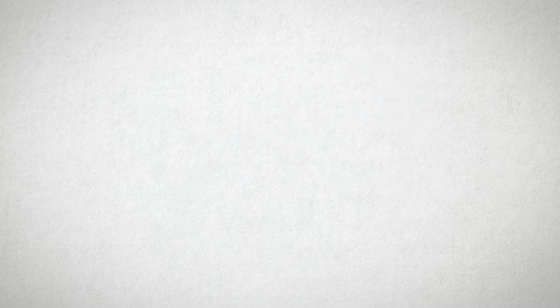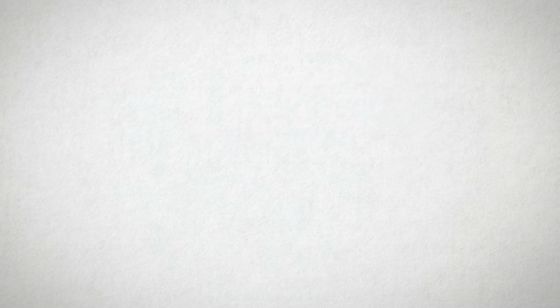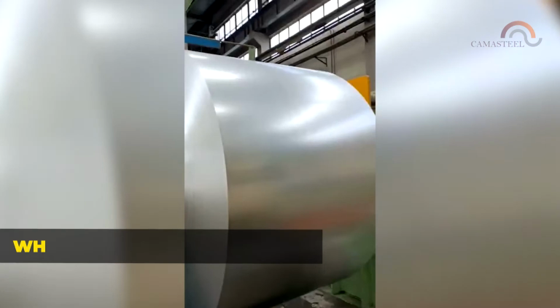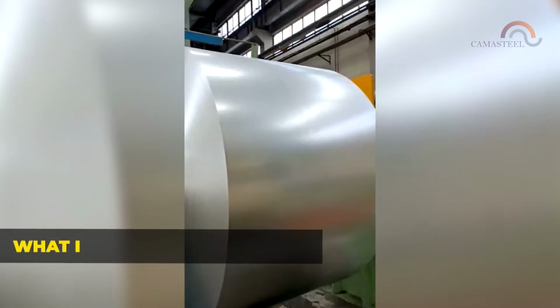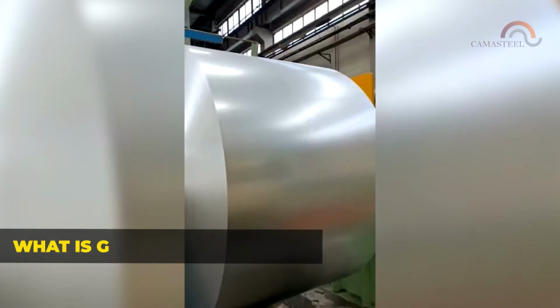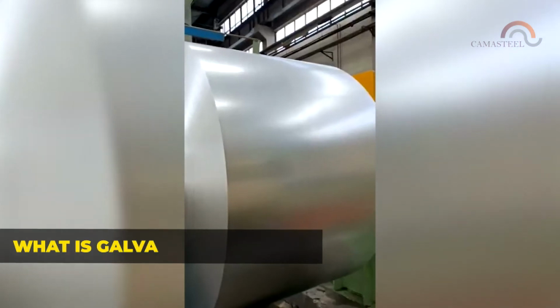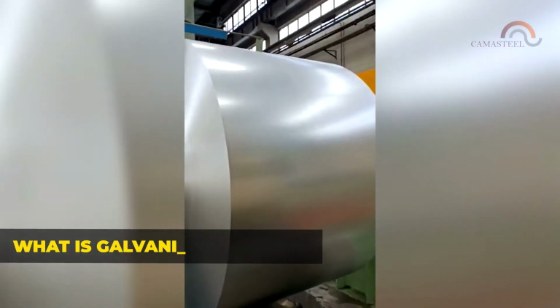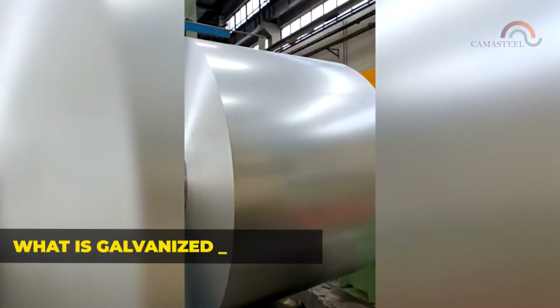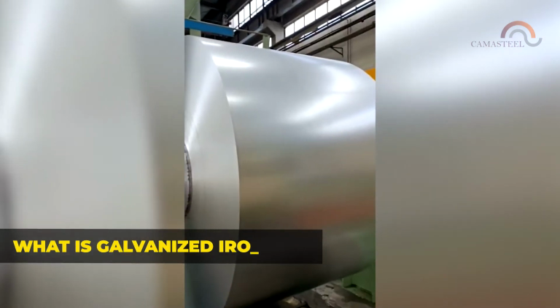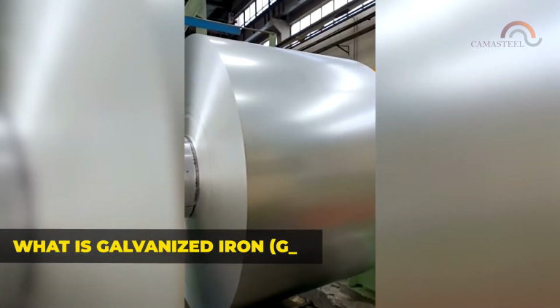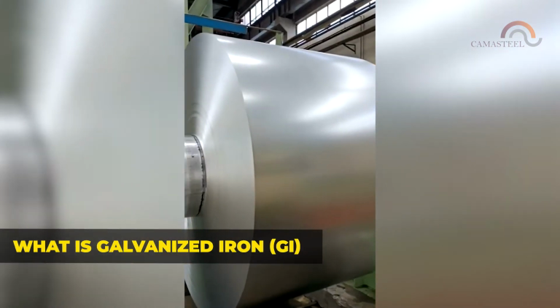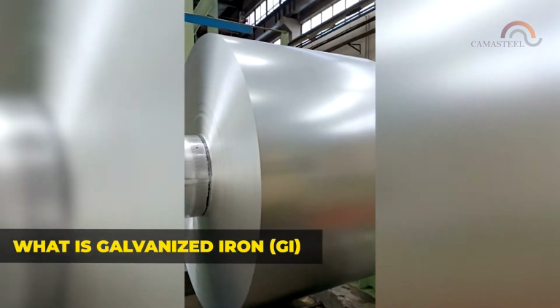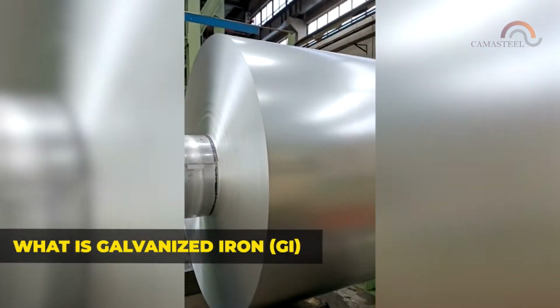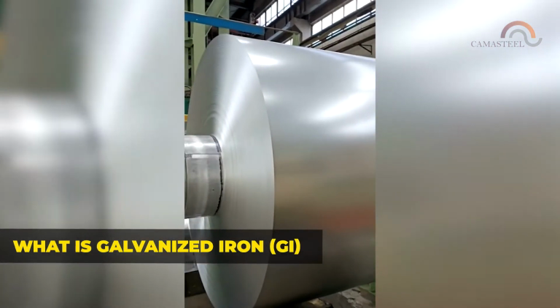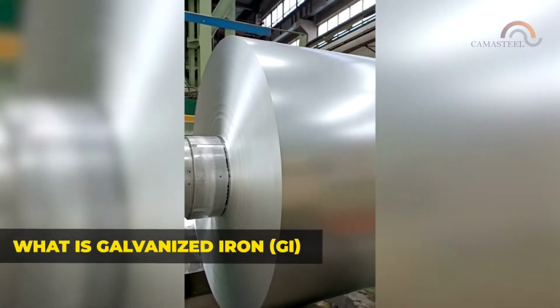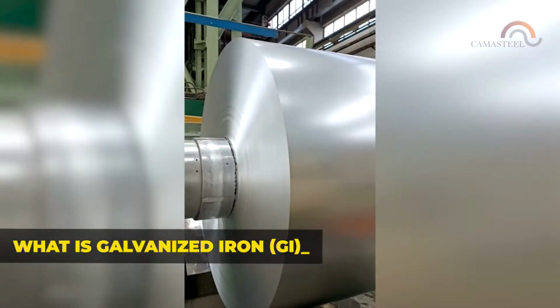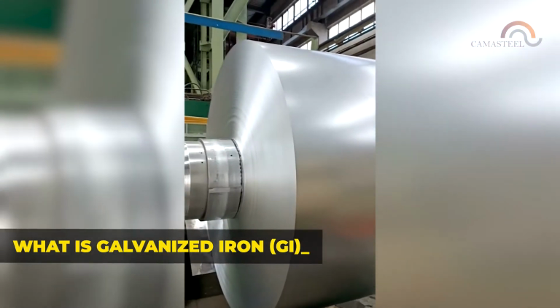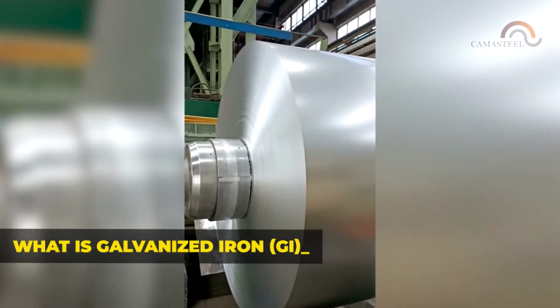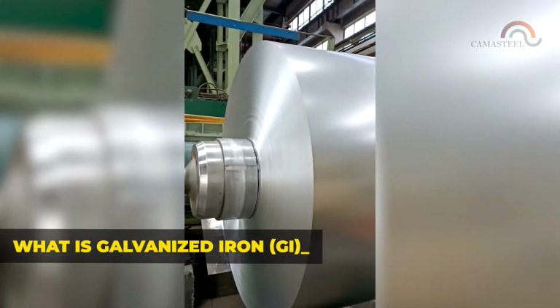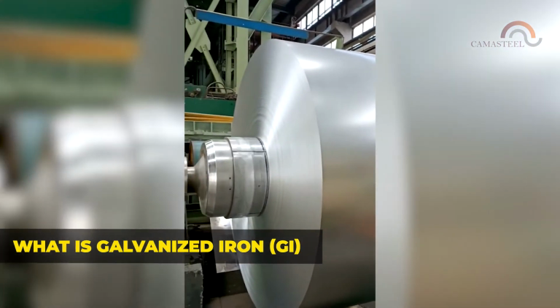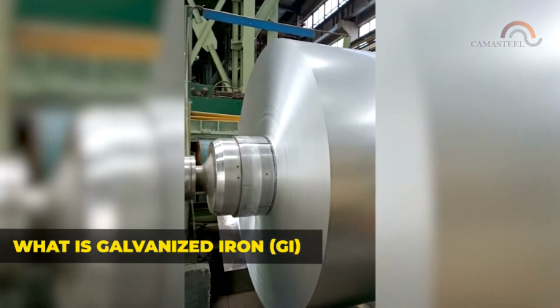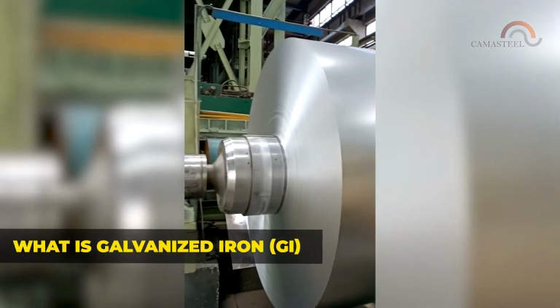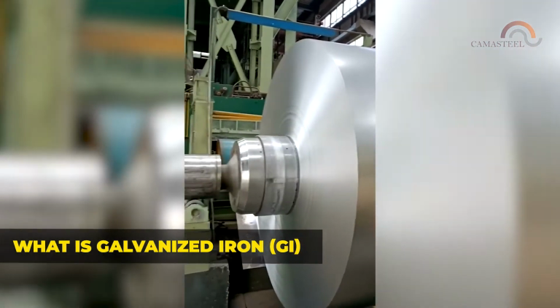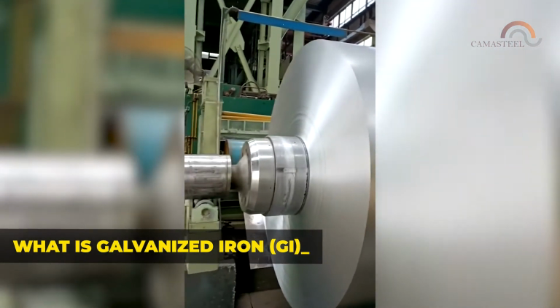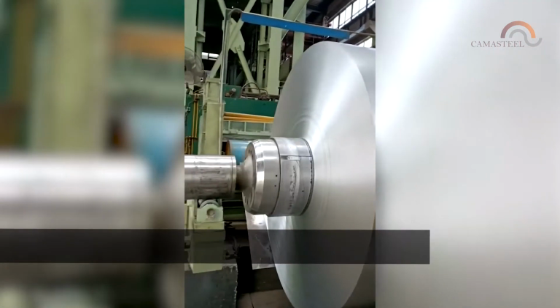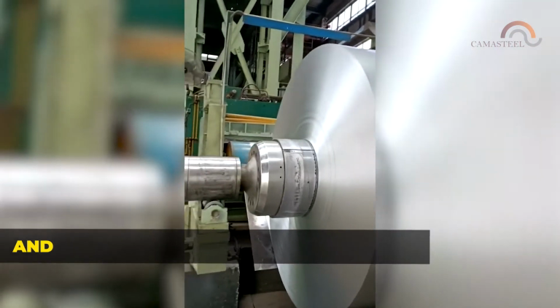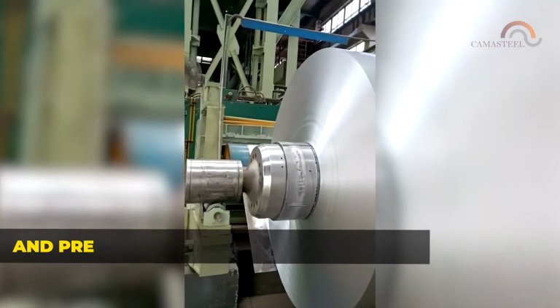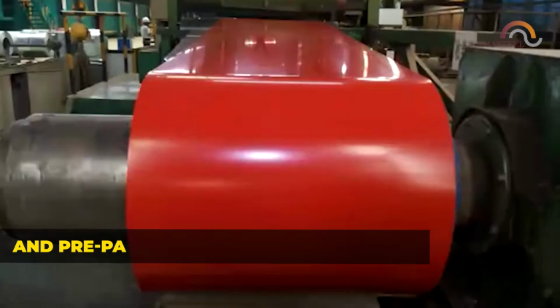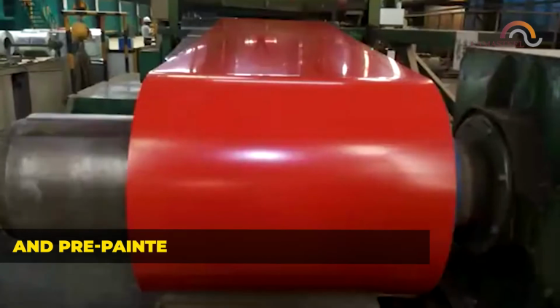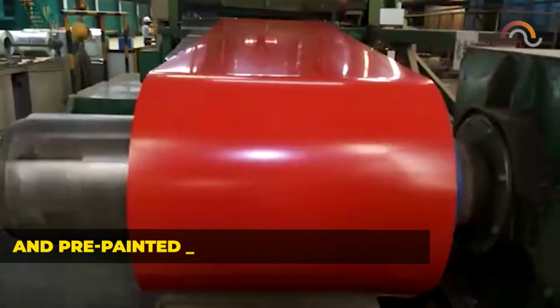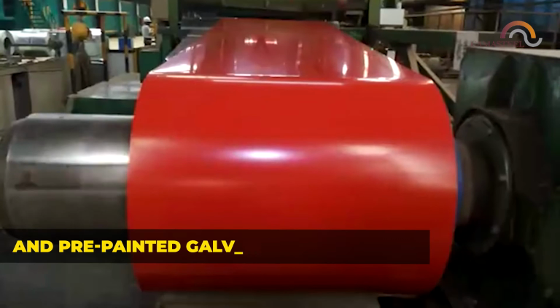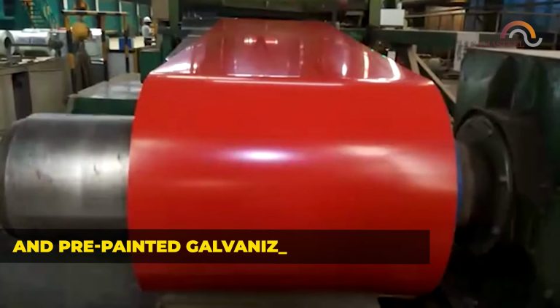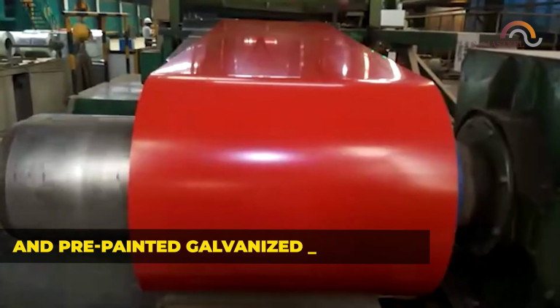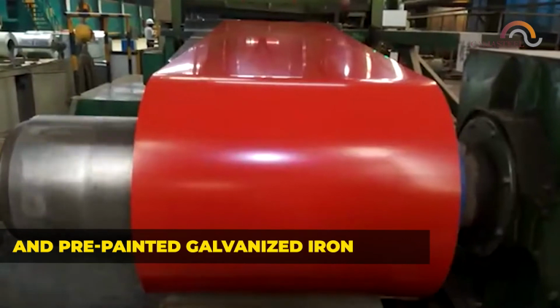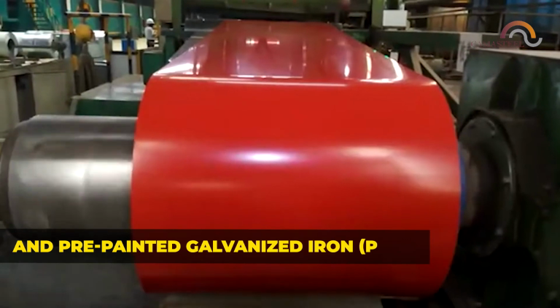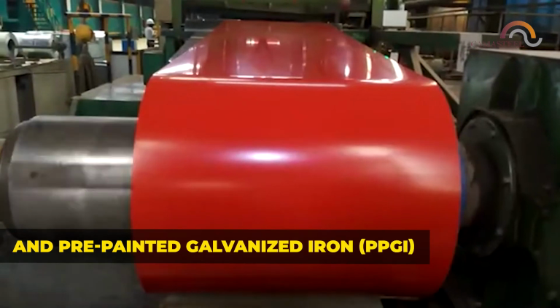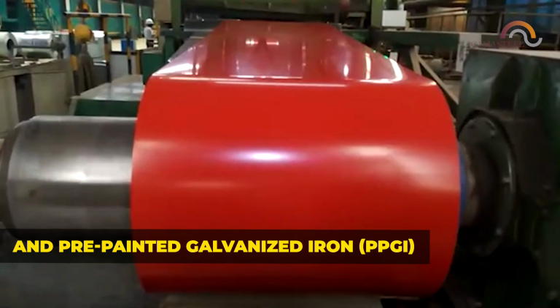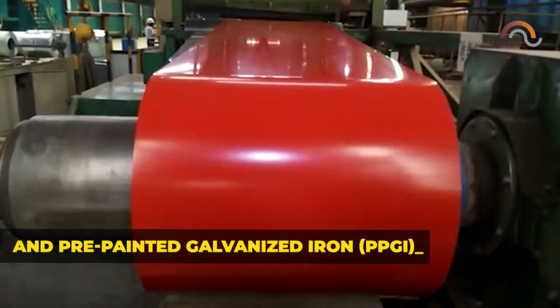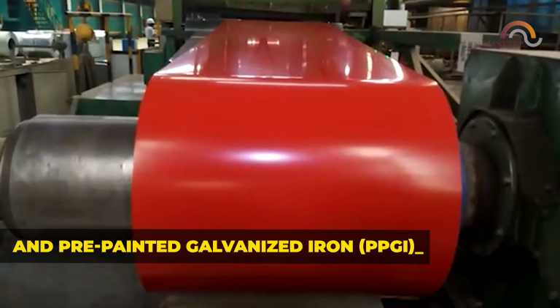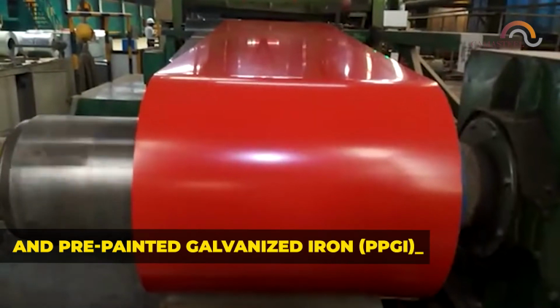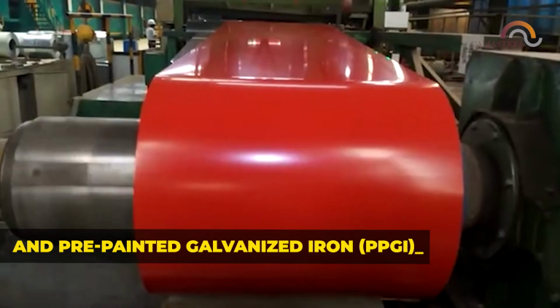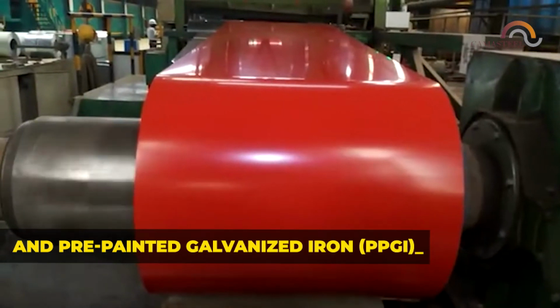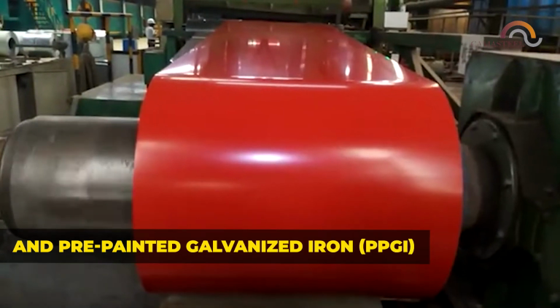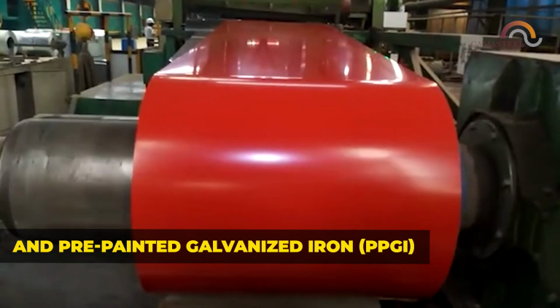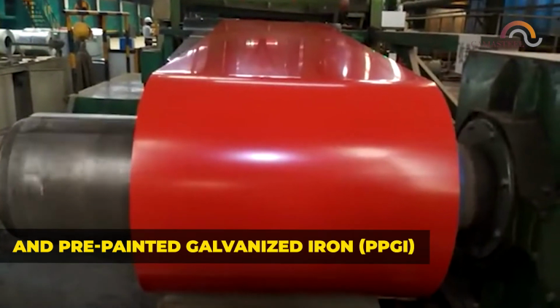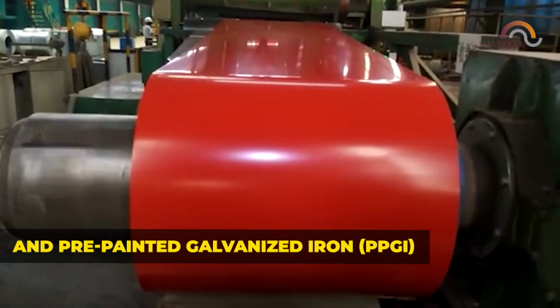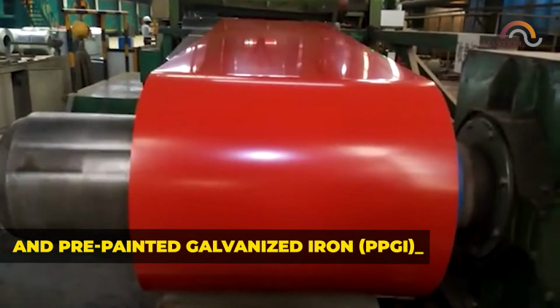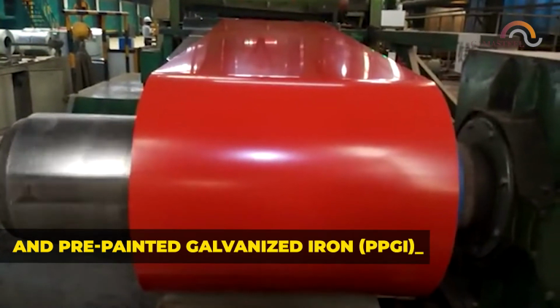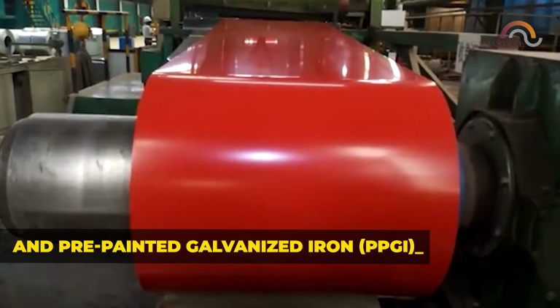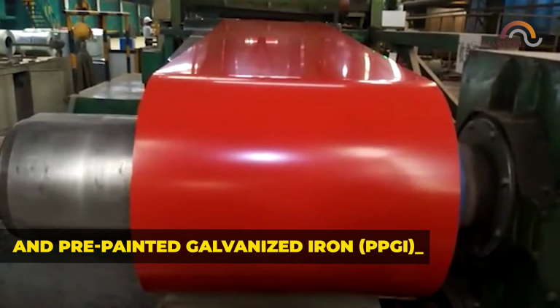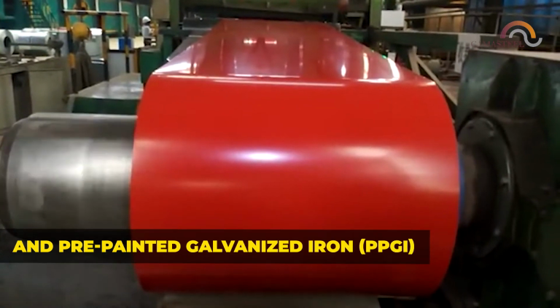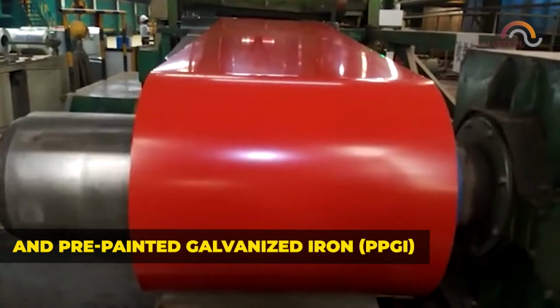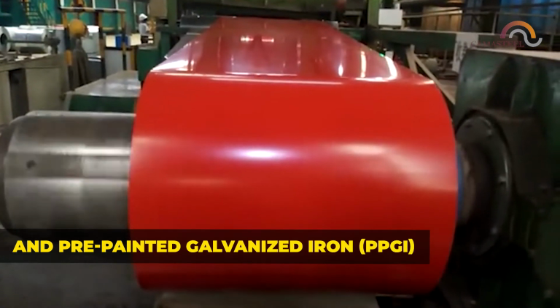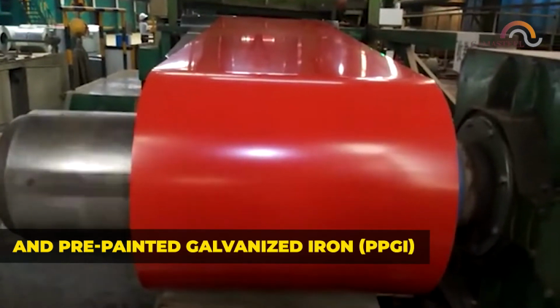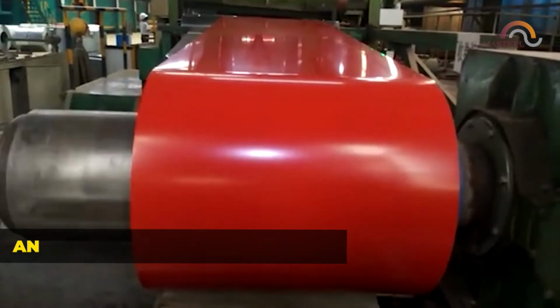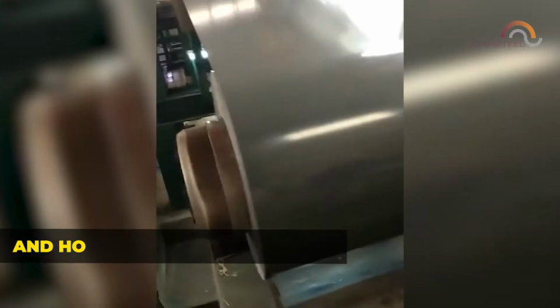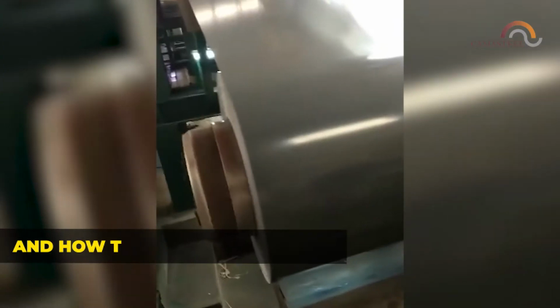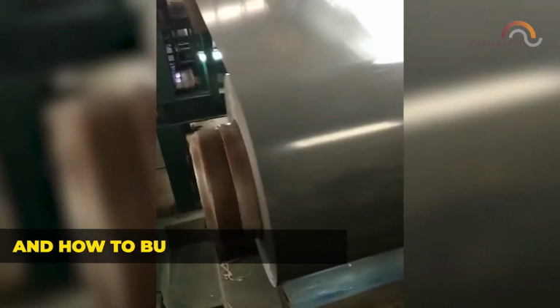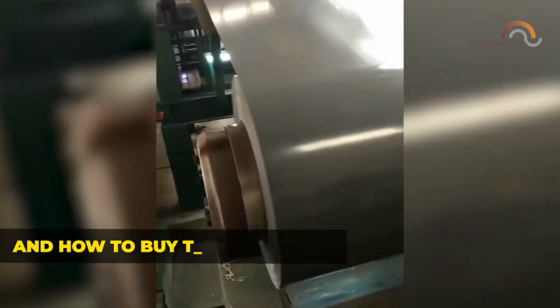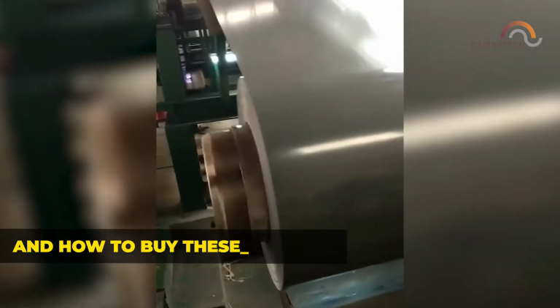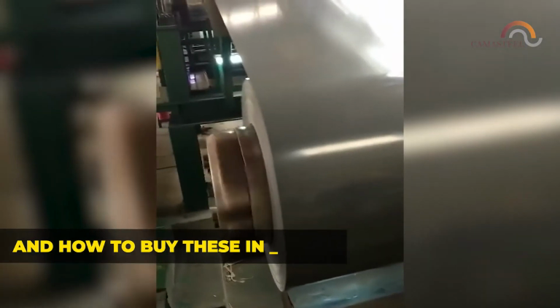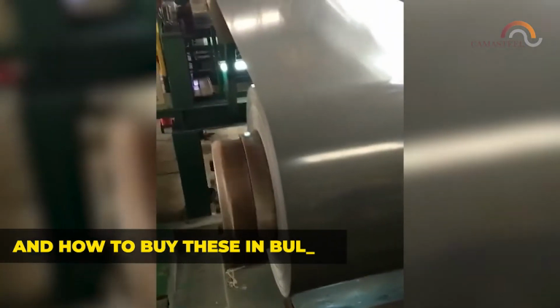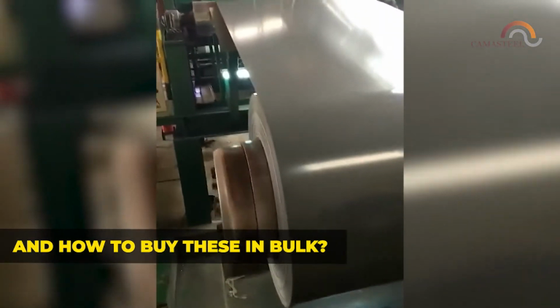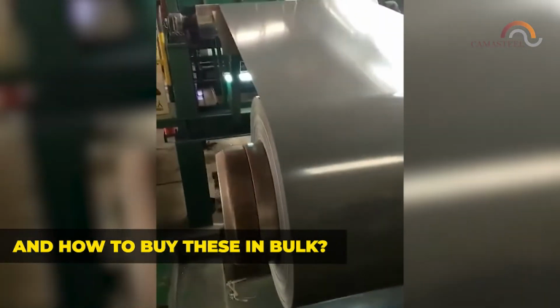What is galvanized iron, GI, and pre-painted galvanized iron, PPGI, and how to buy these in full?